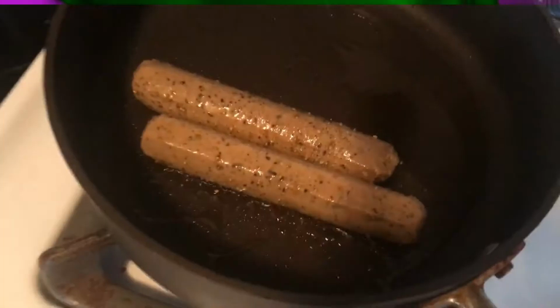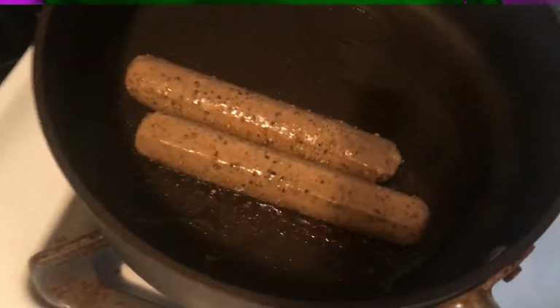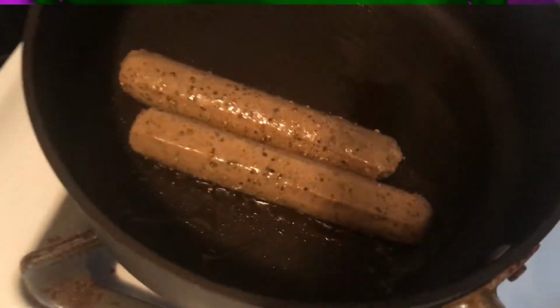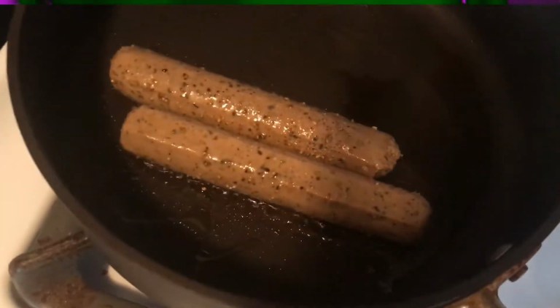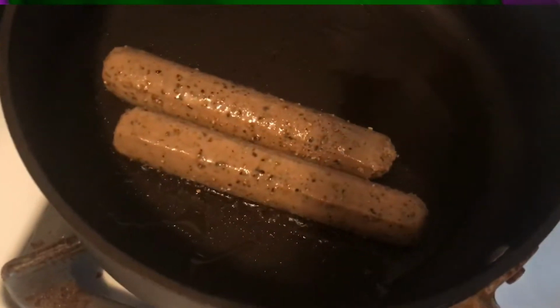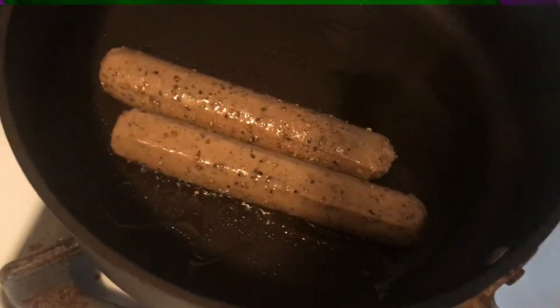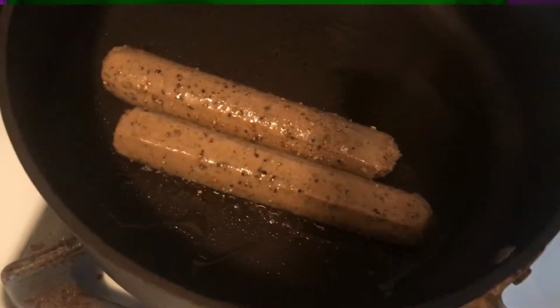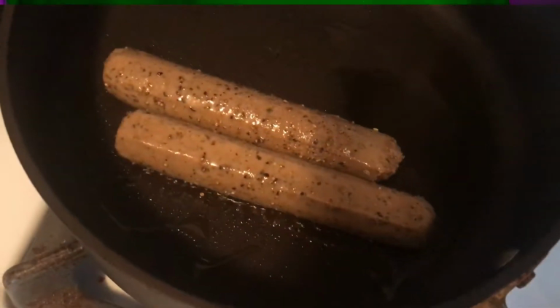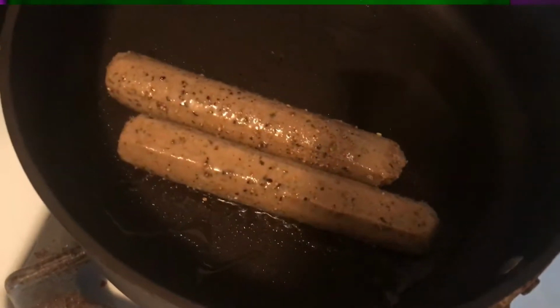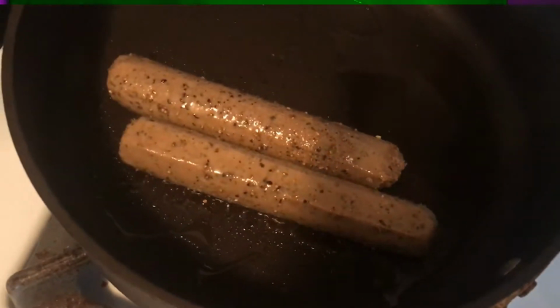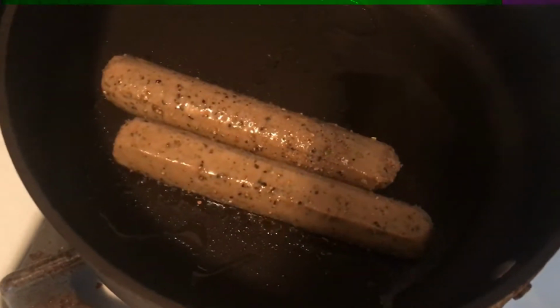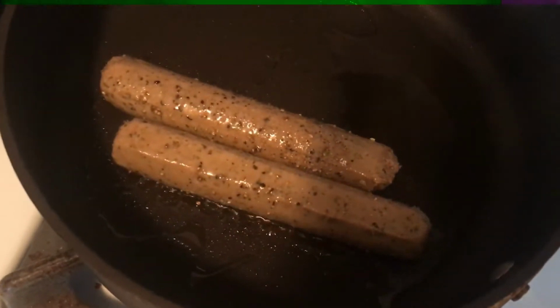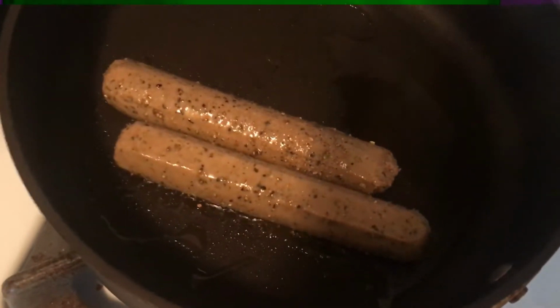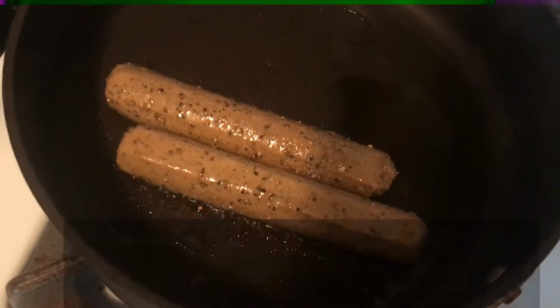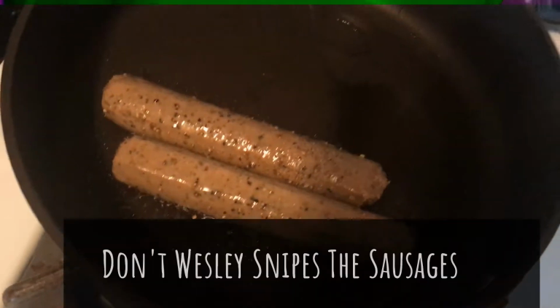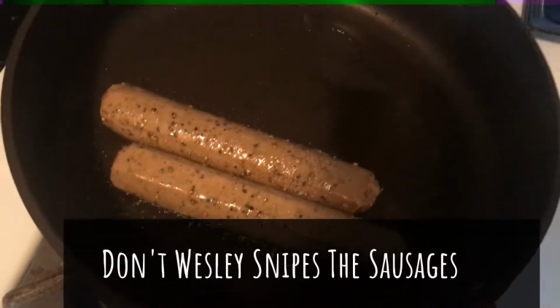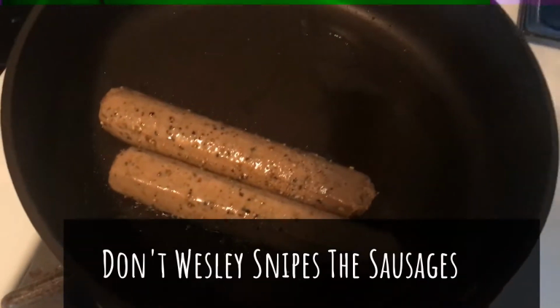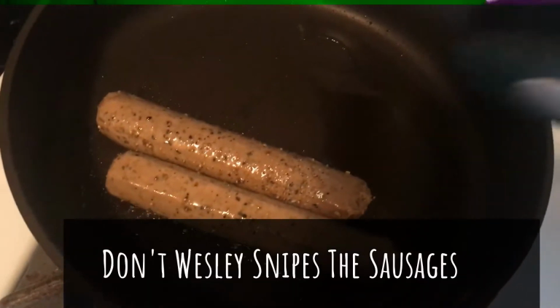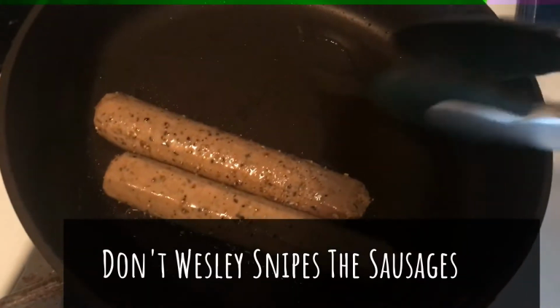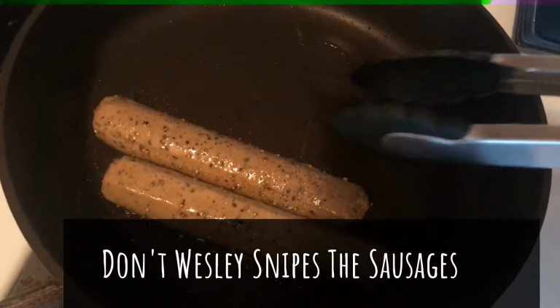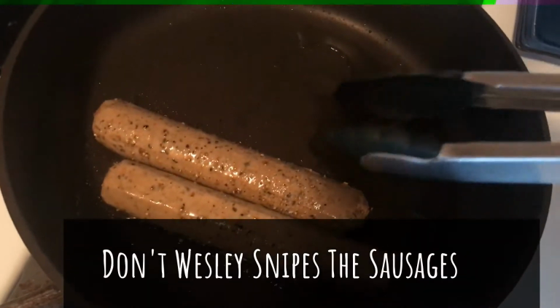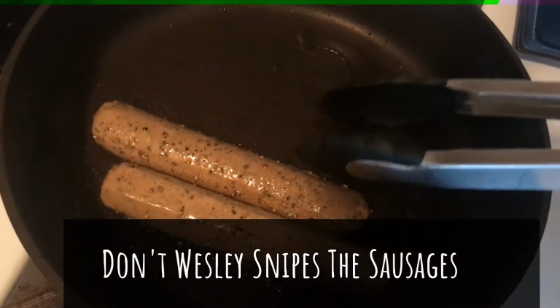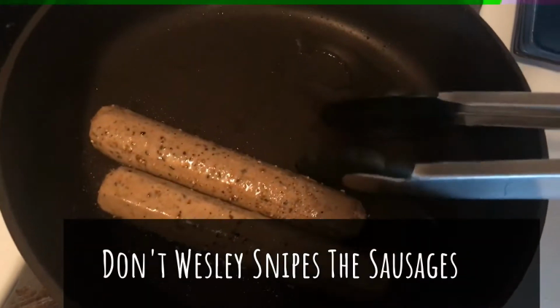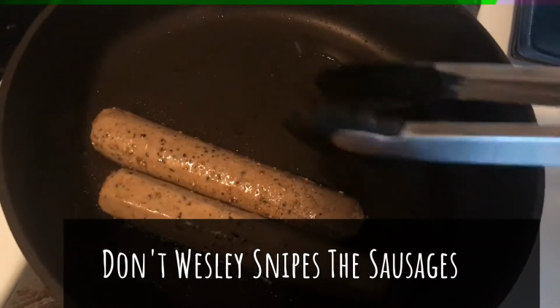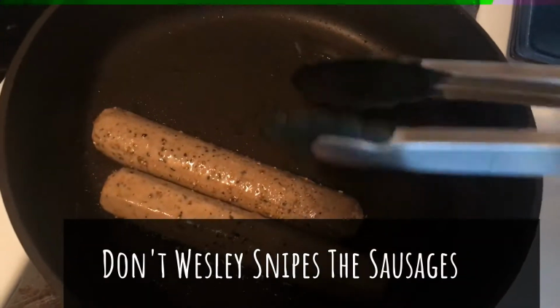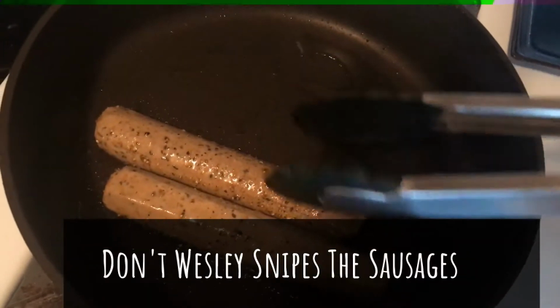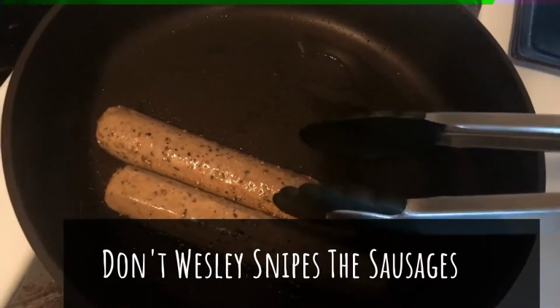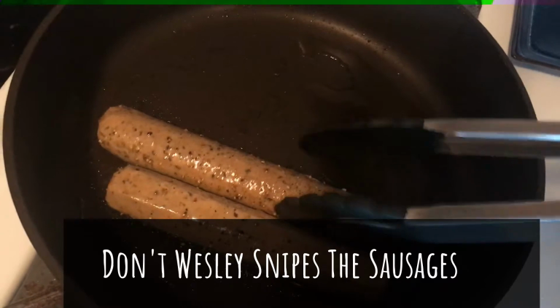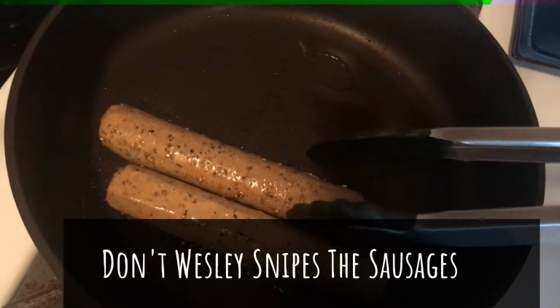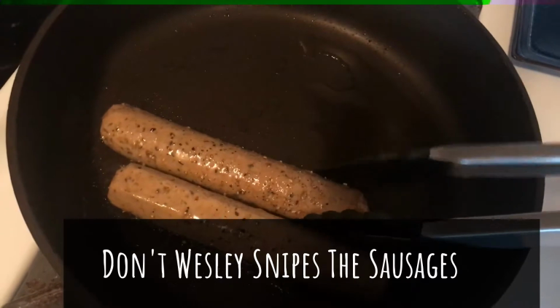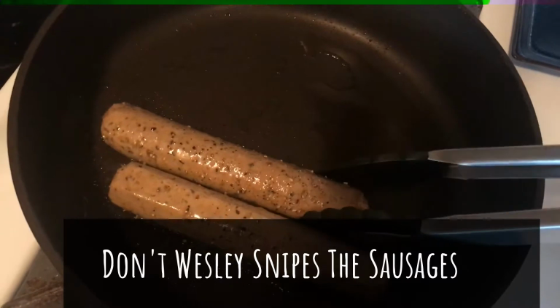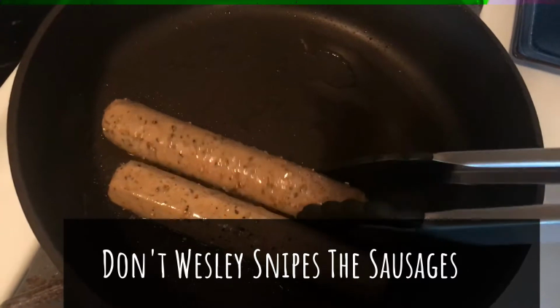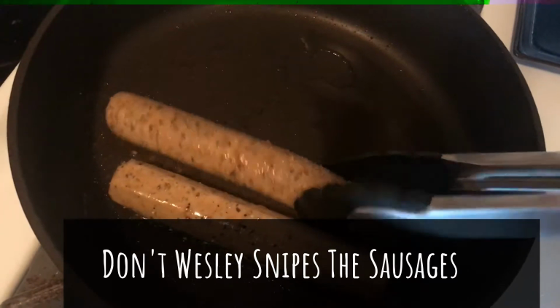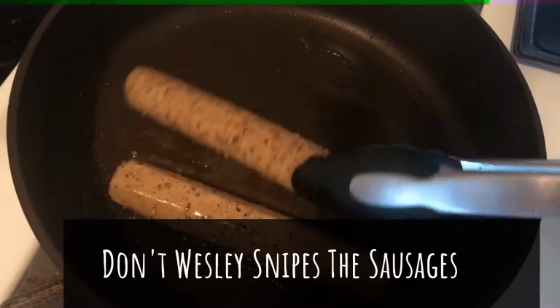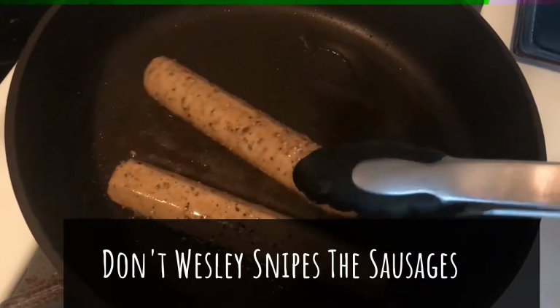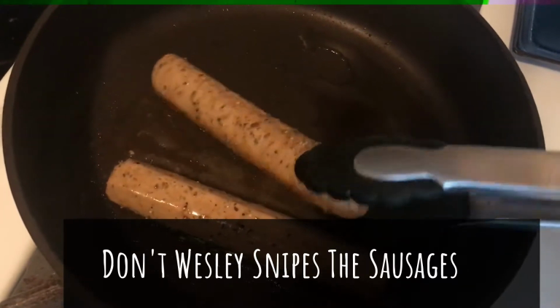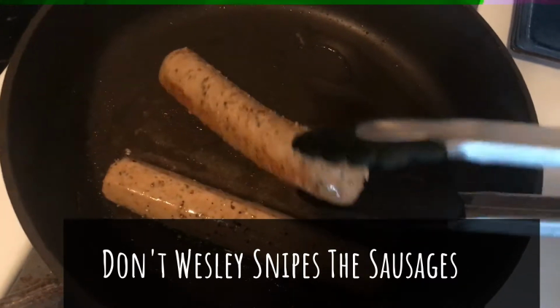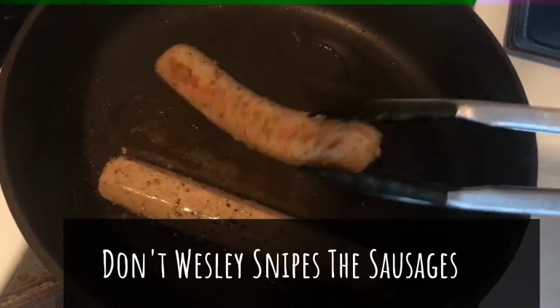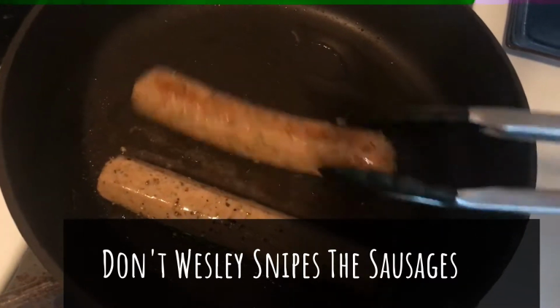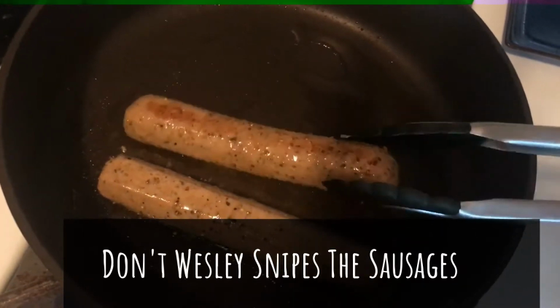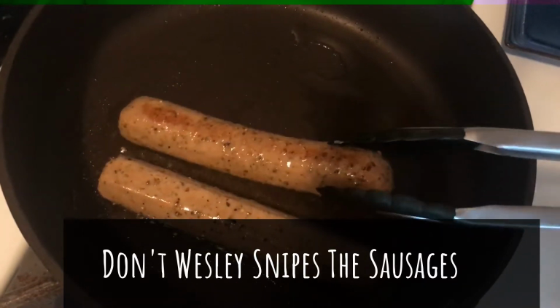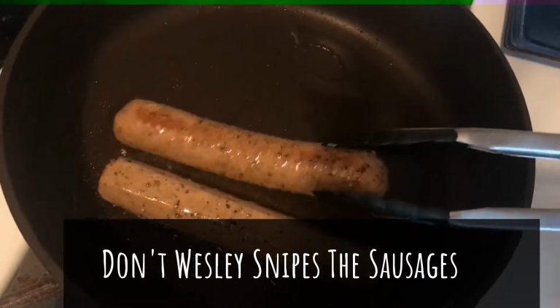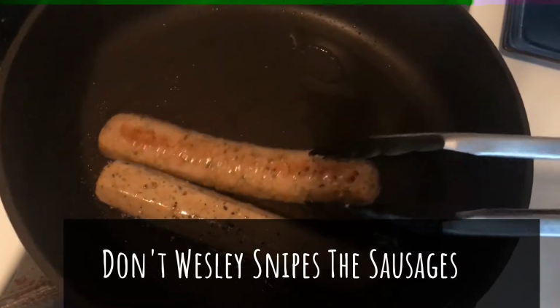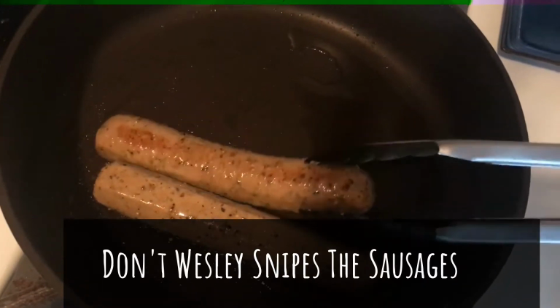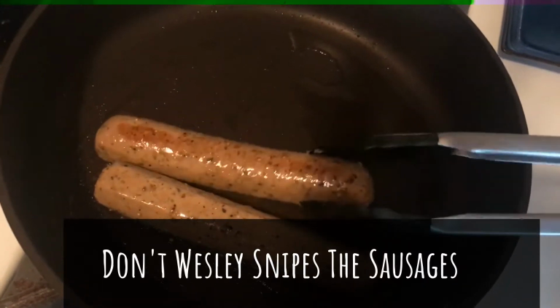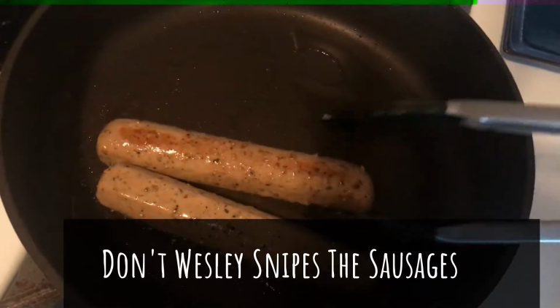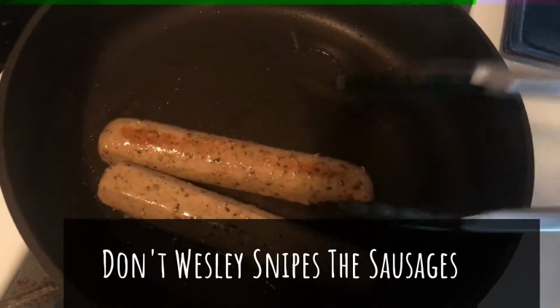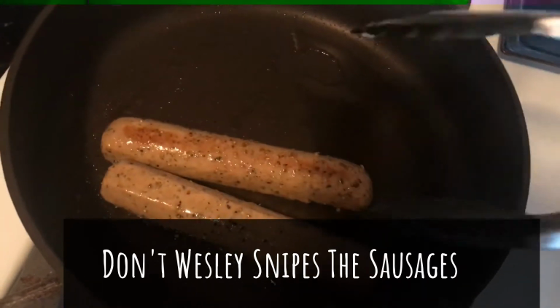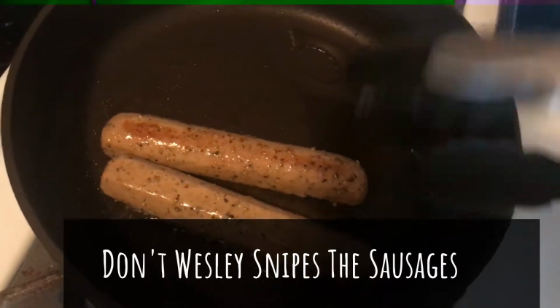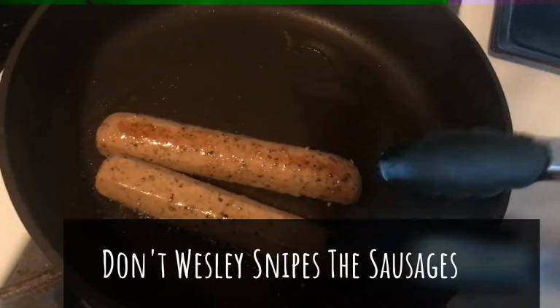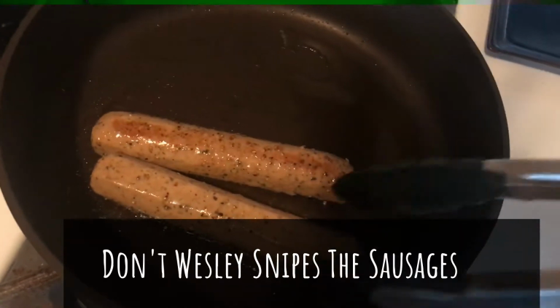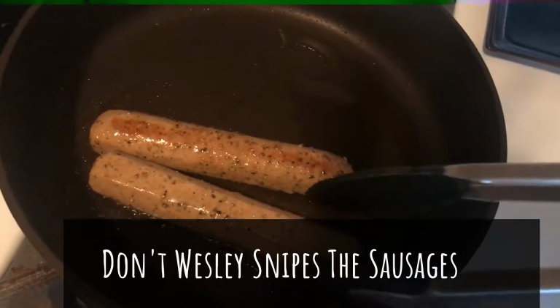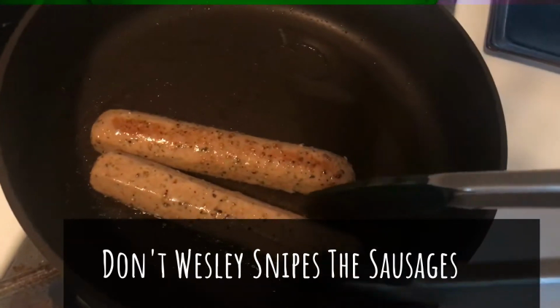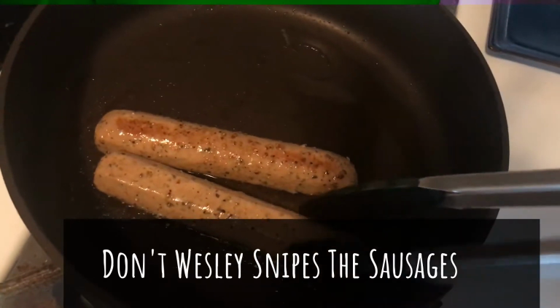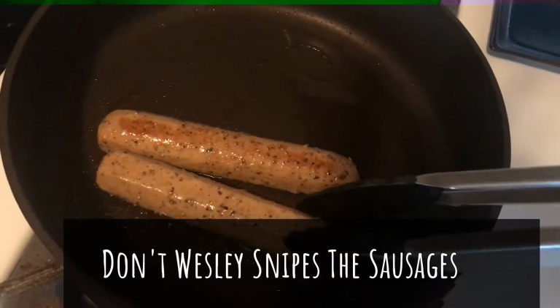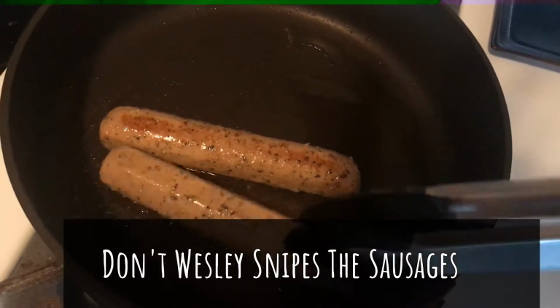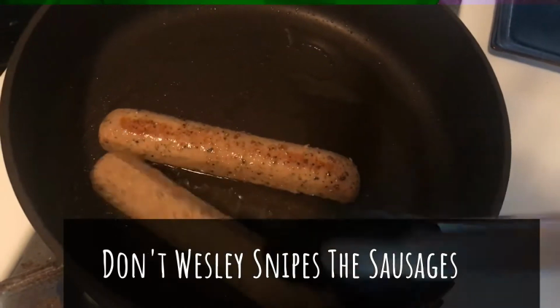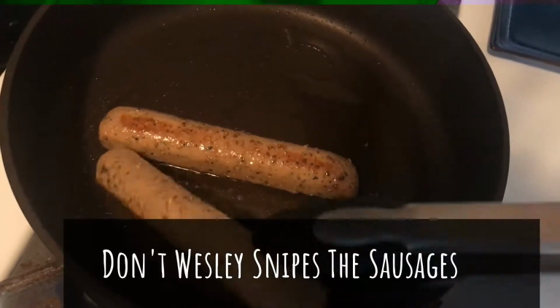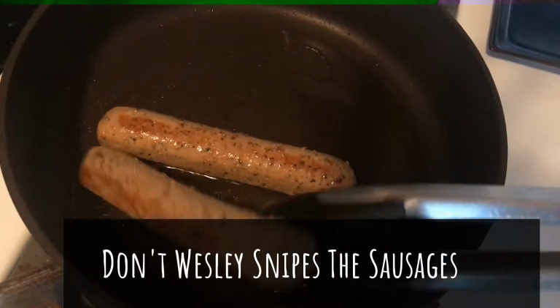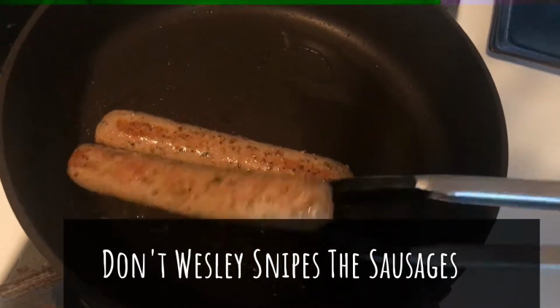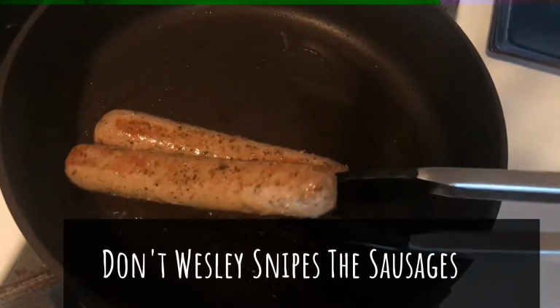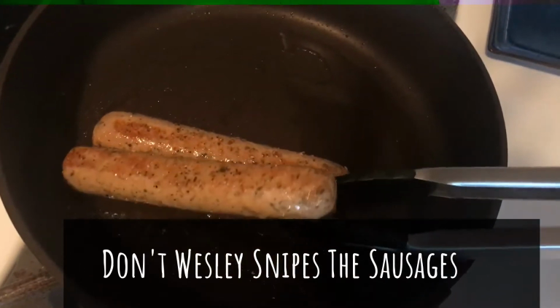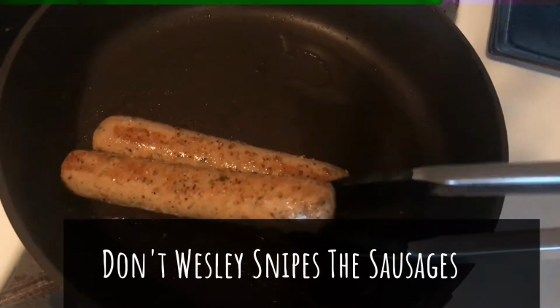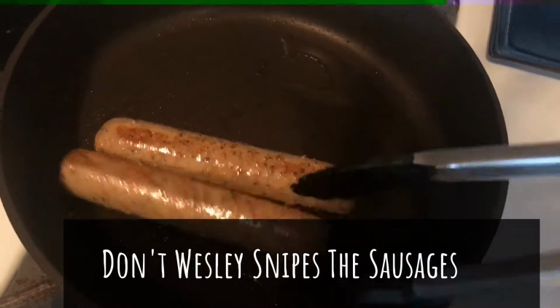Alright, so now we're going to go ahead and give our sausages a quick flip. These are a little different than regular sausages — you want to keep flipping them to make sure they don't burn.